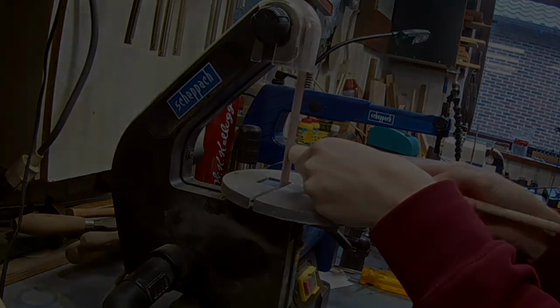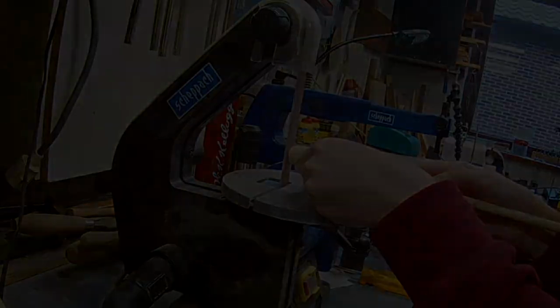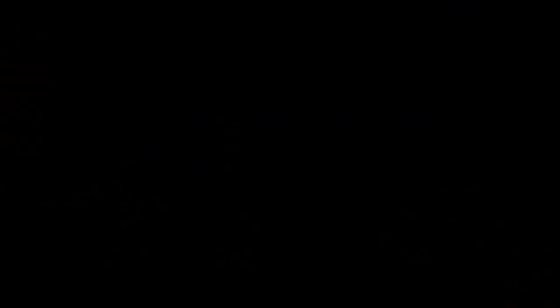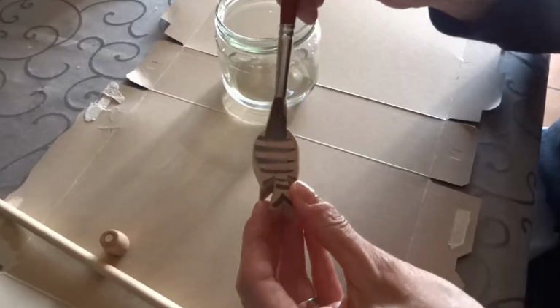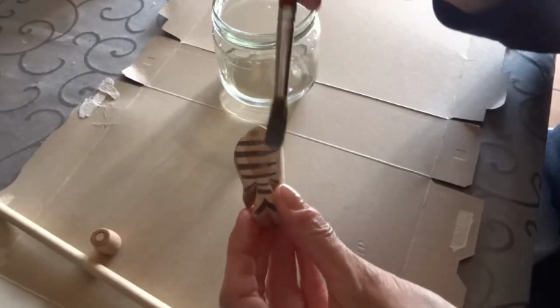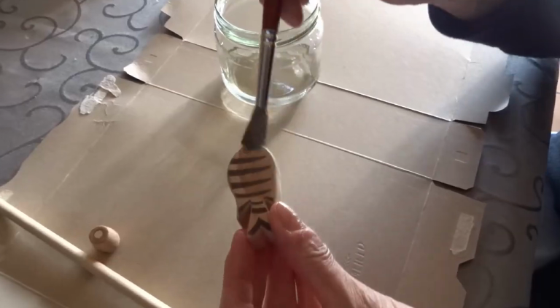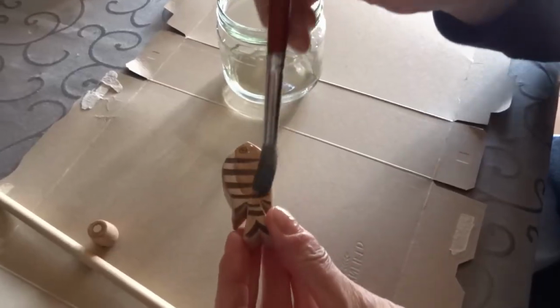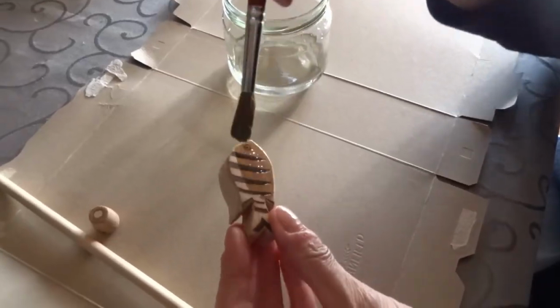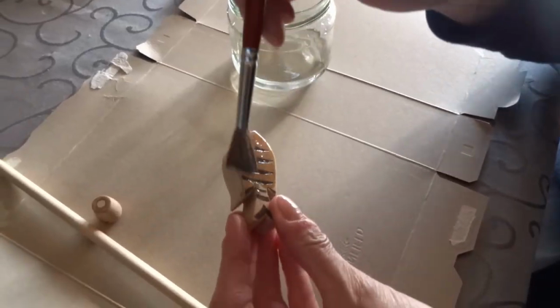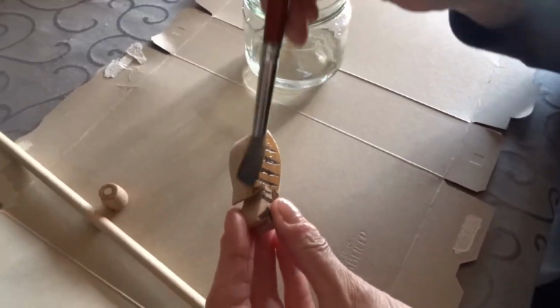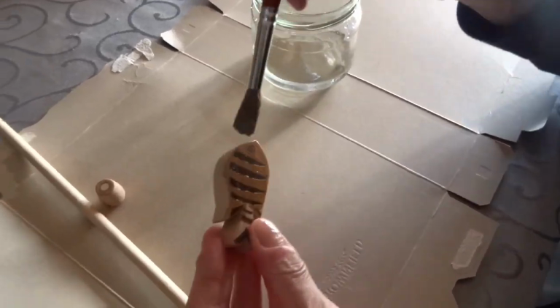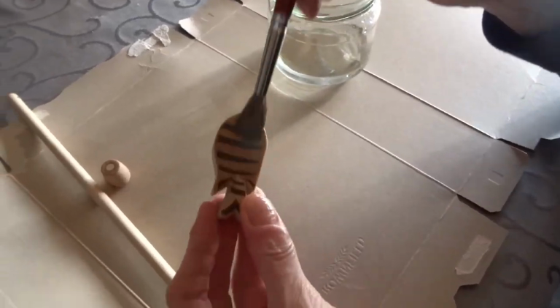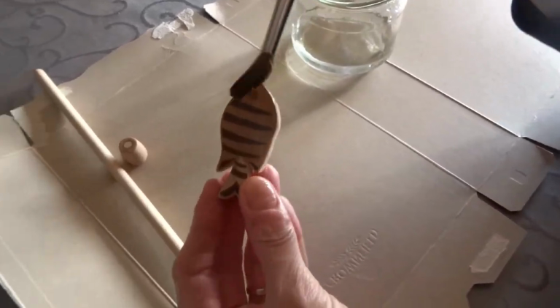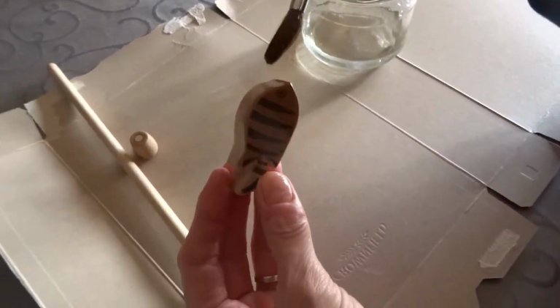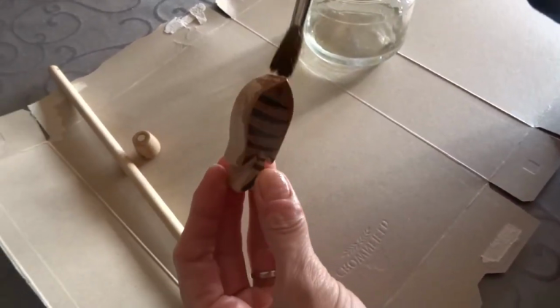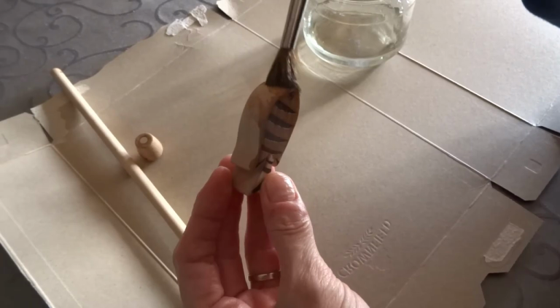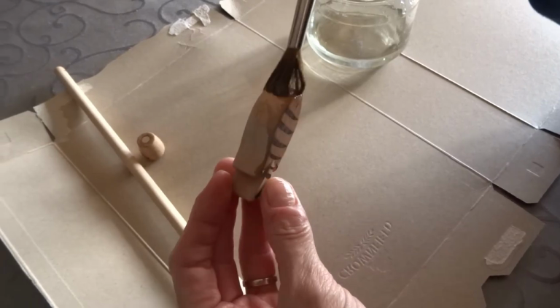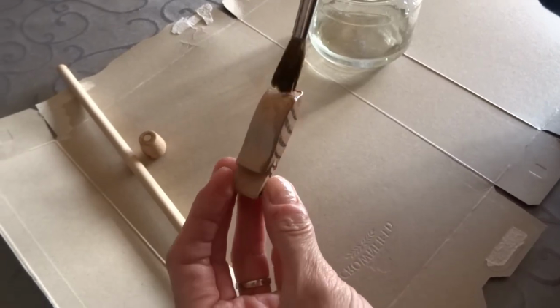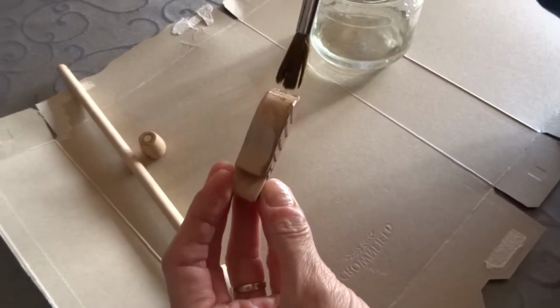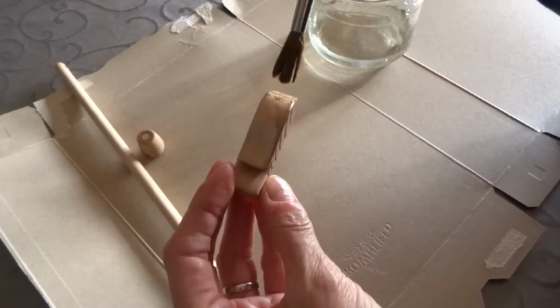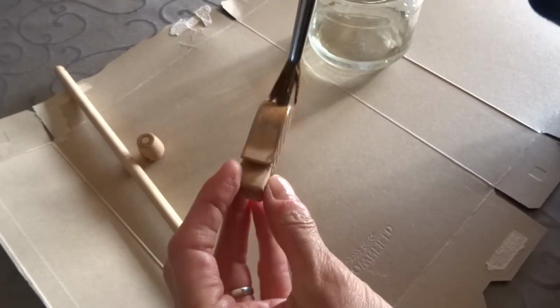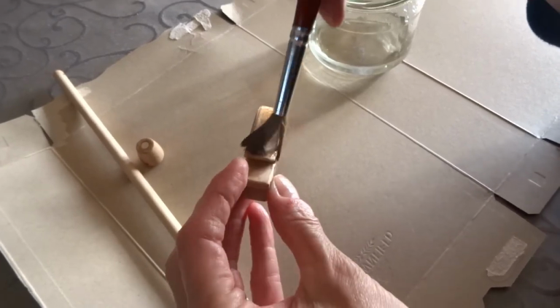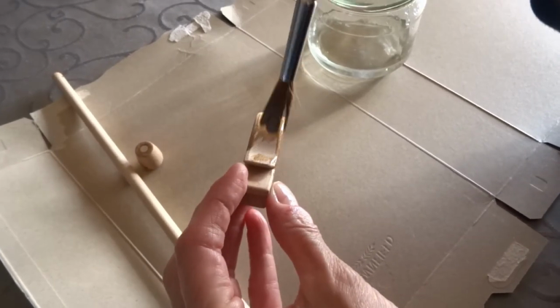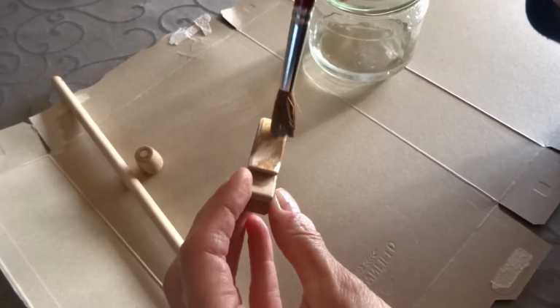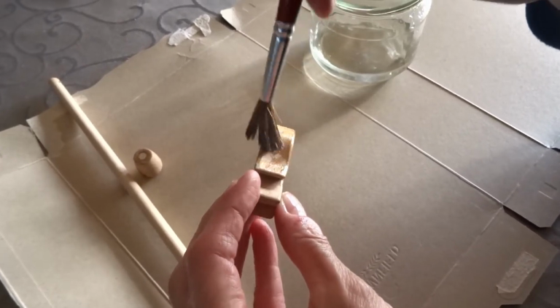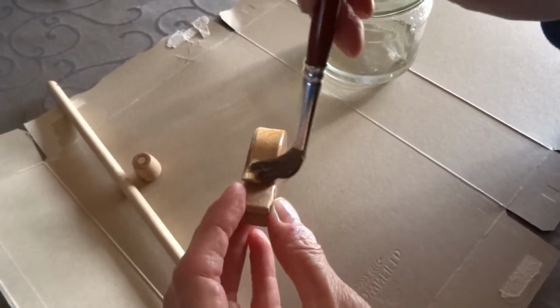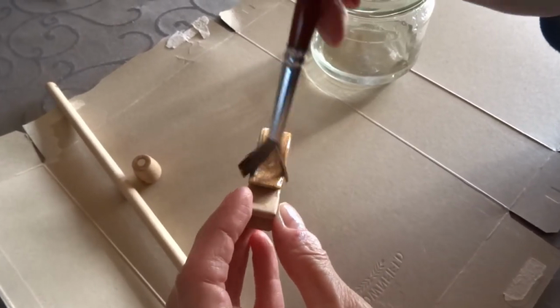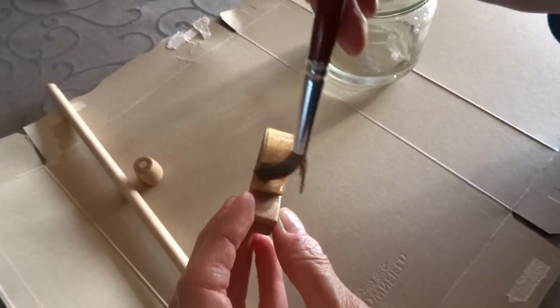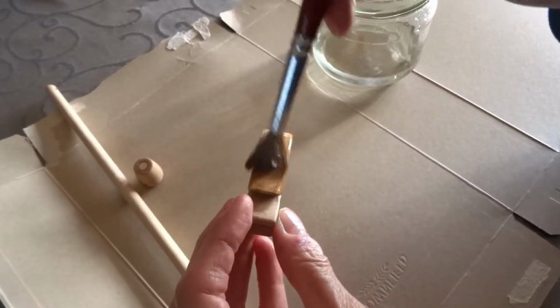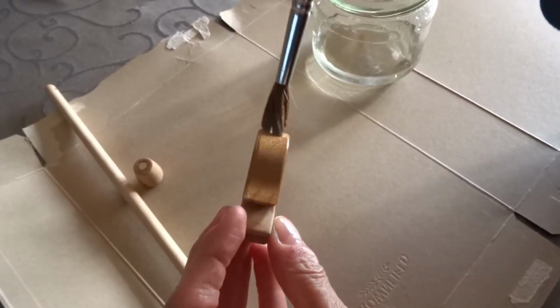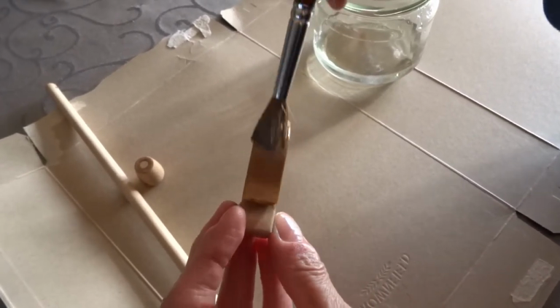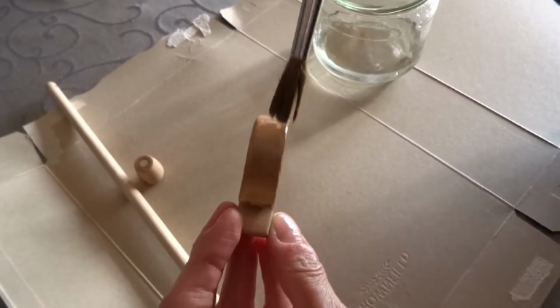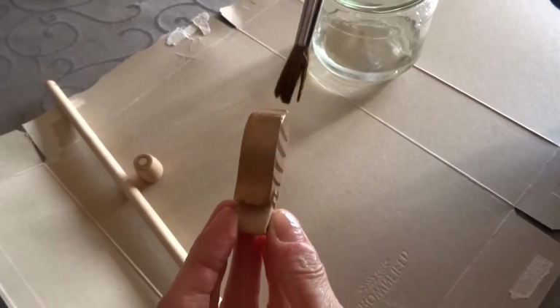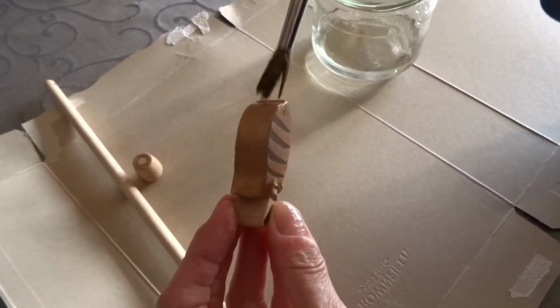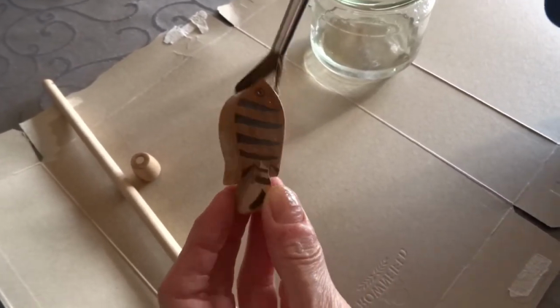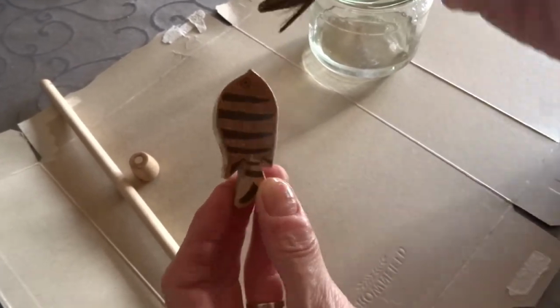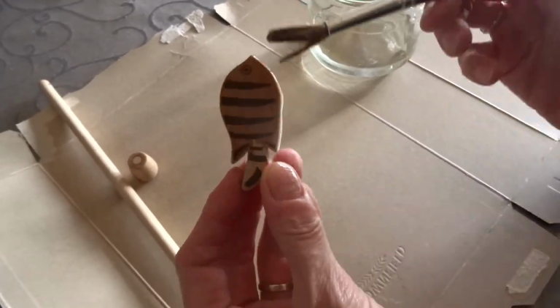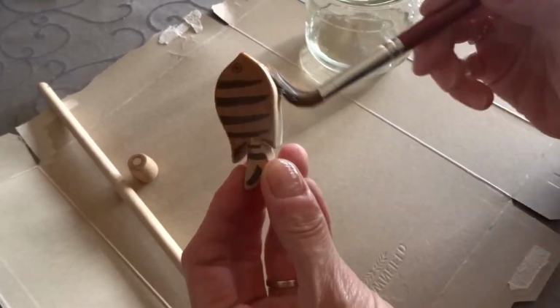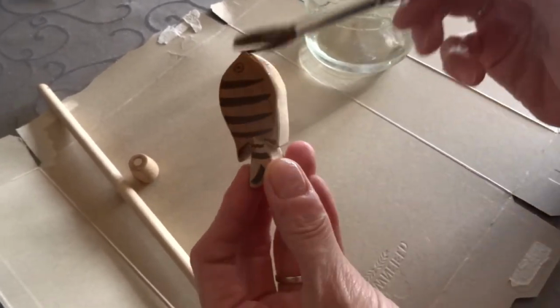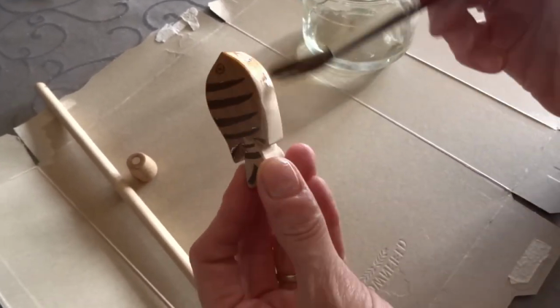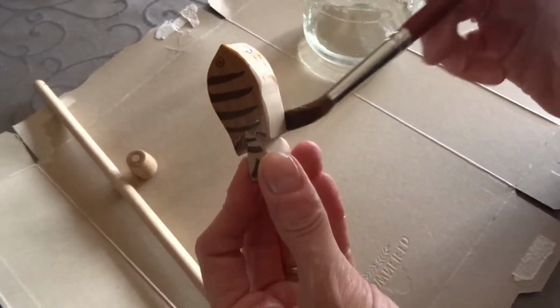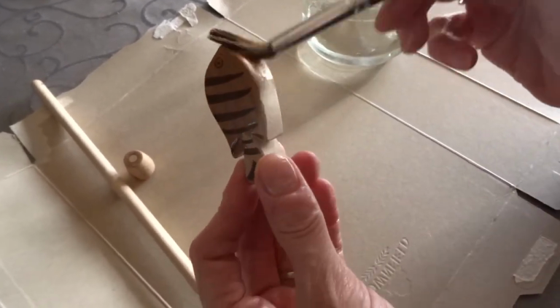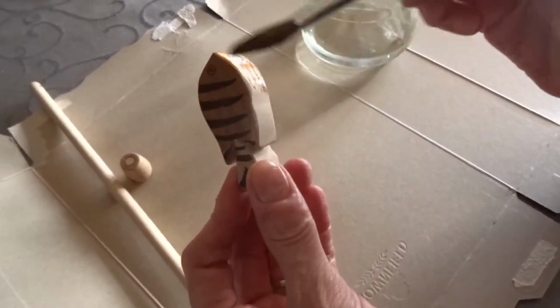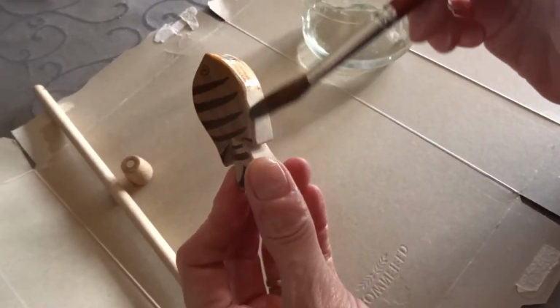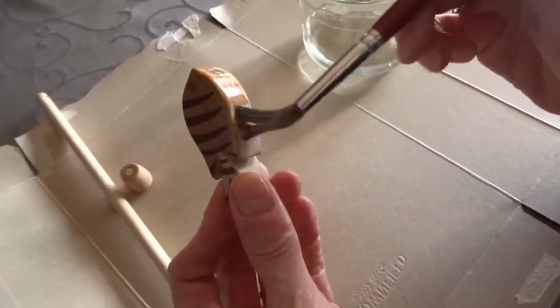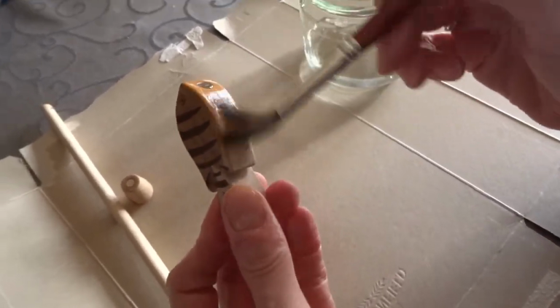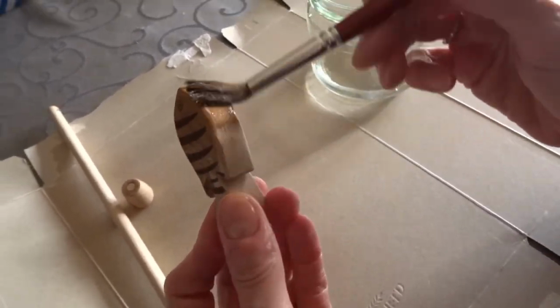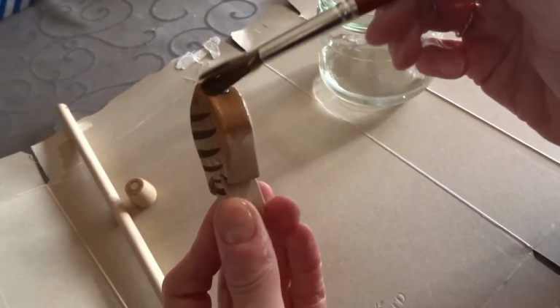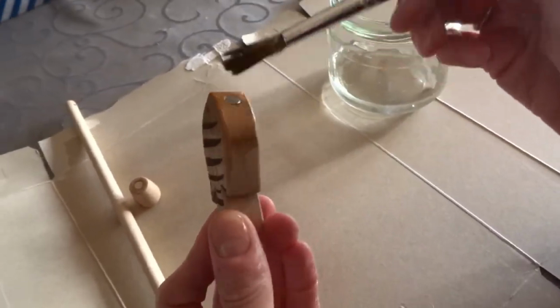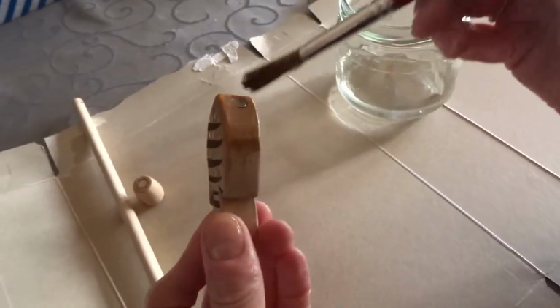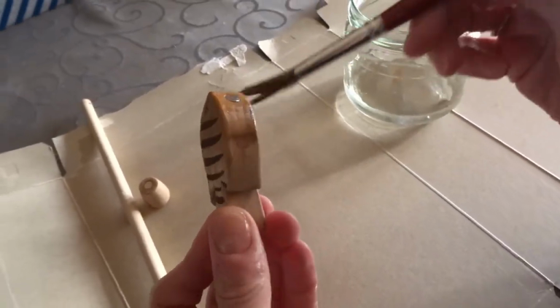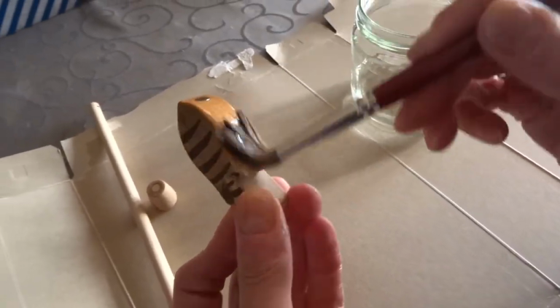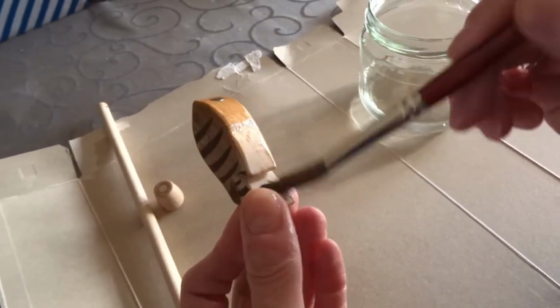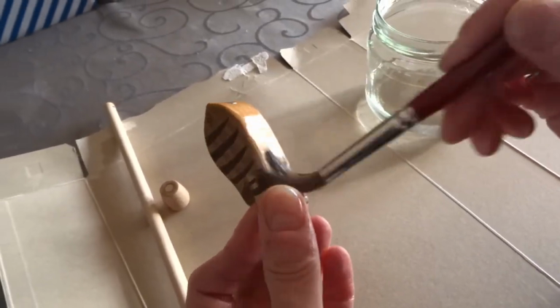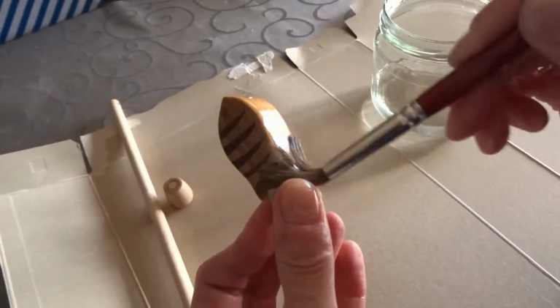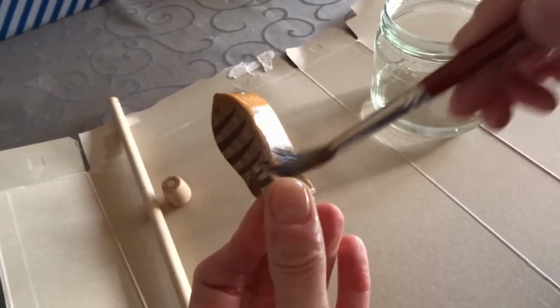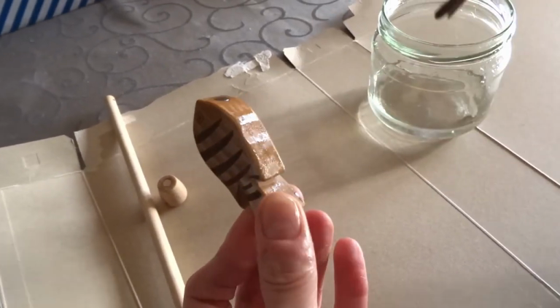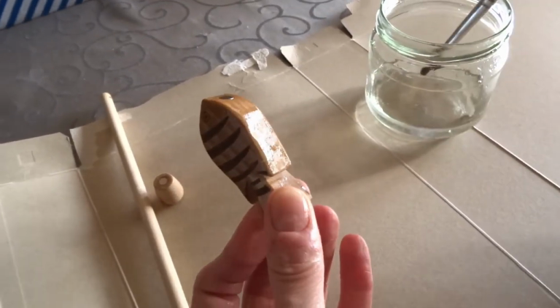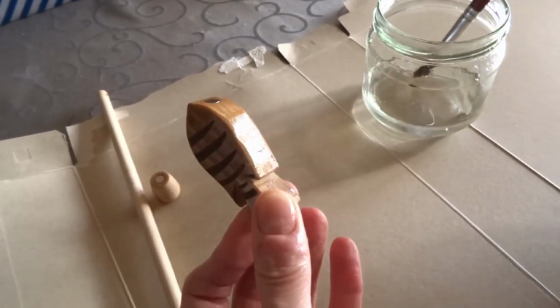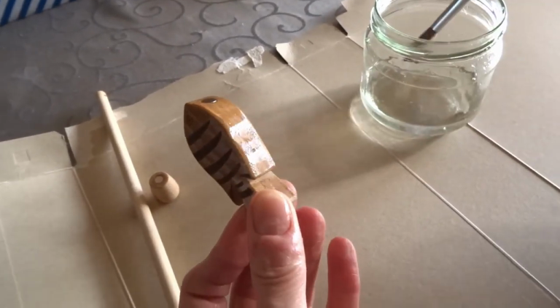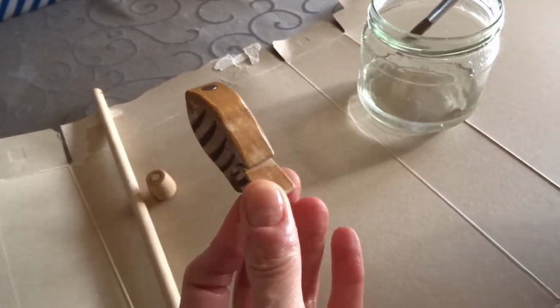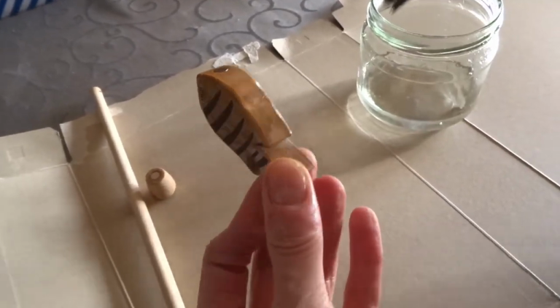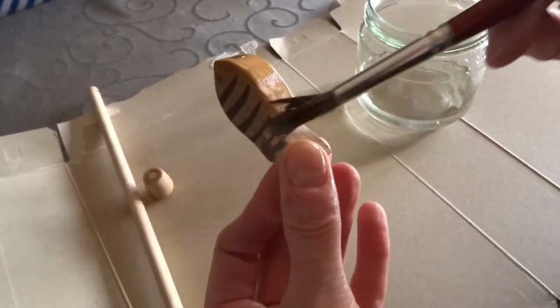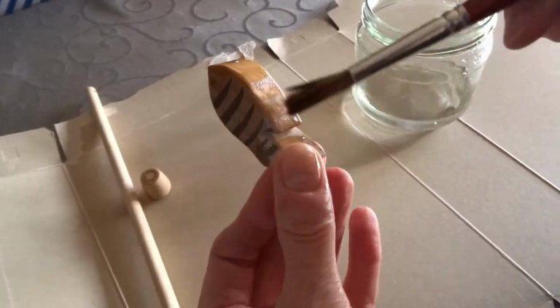Finish your fishing game with a few coats of mineral oil and attach a rope onto the fishing rod.